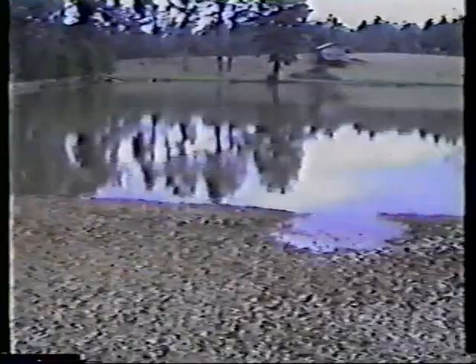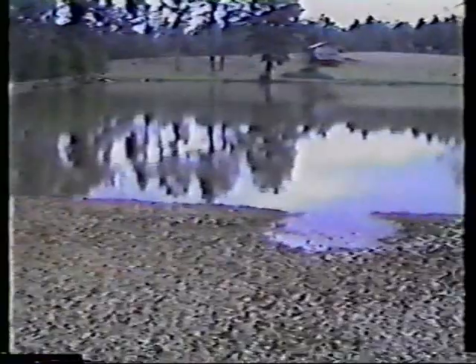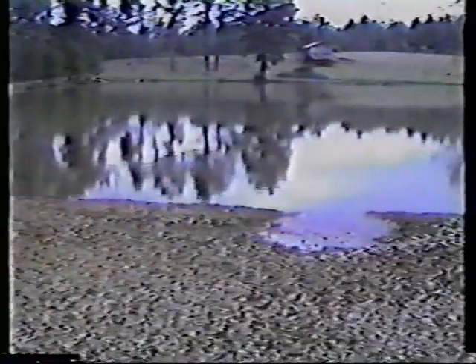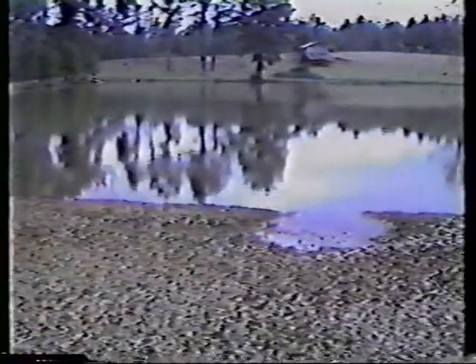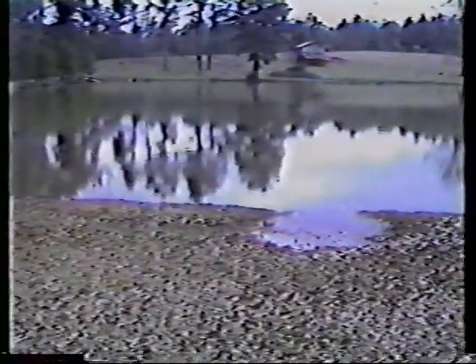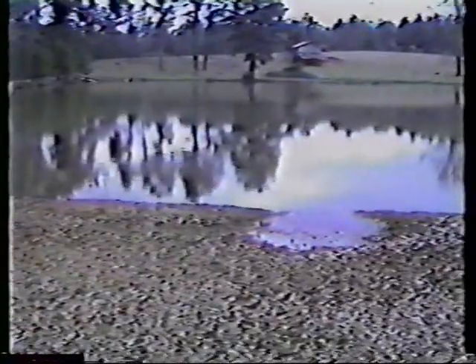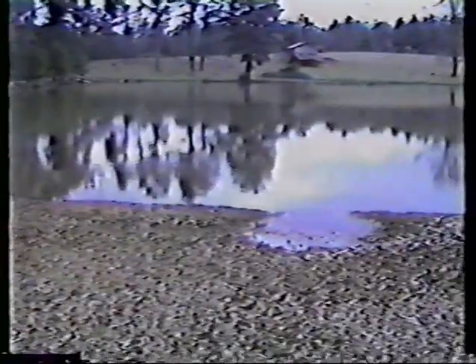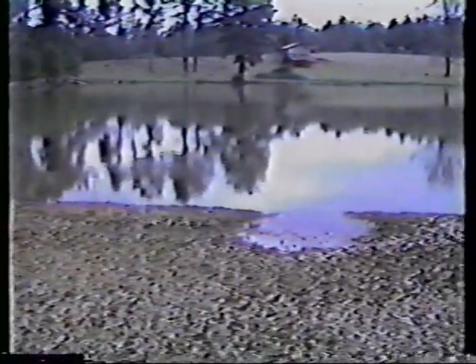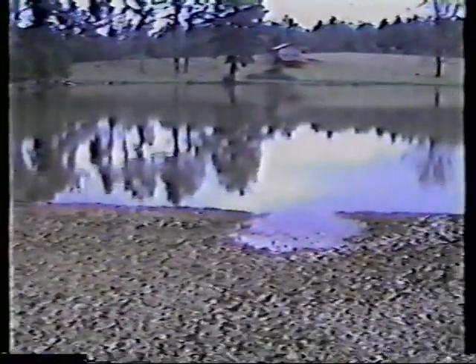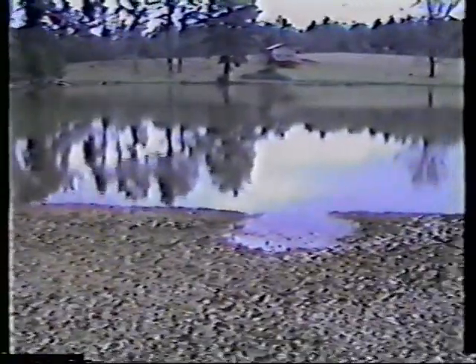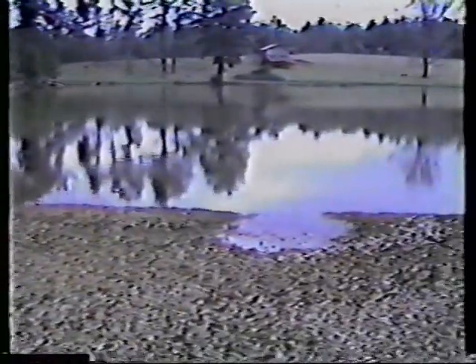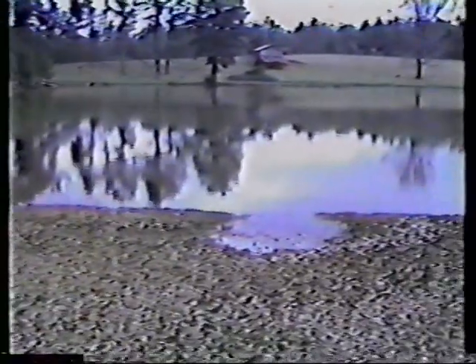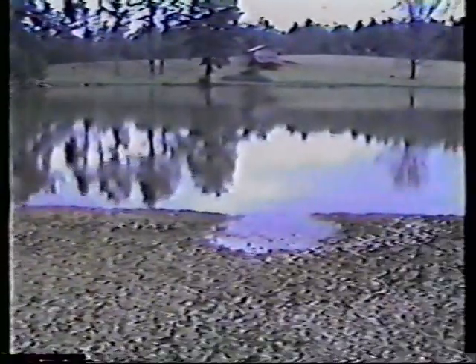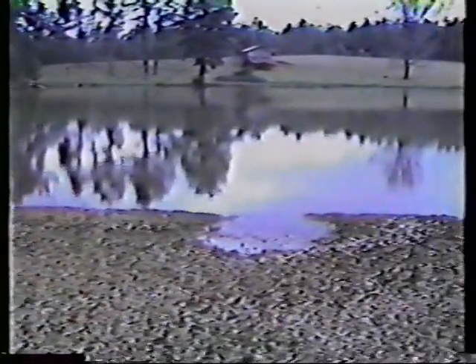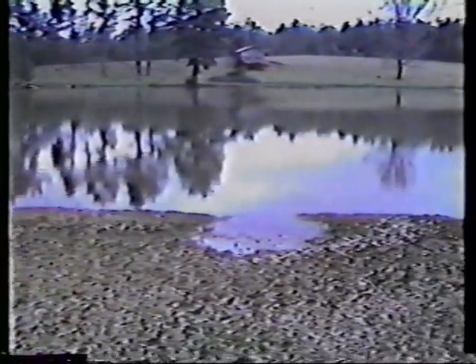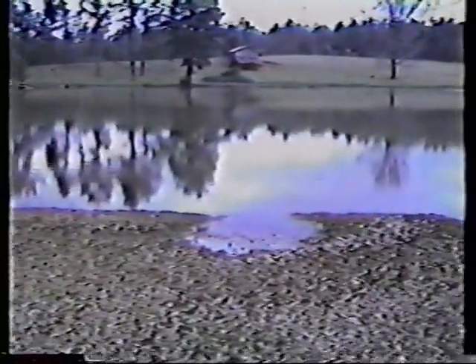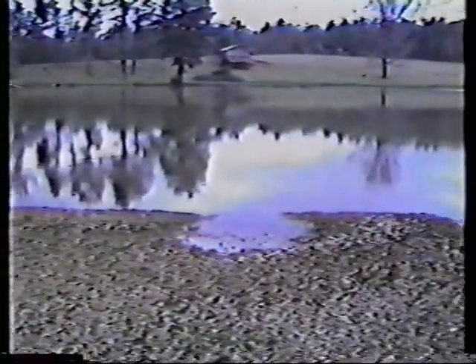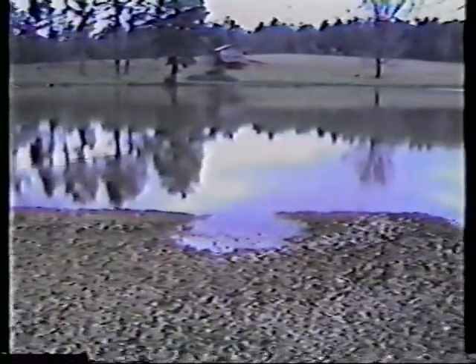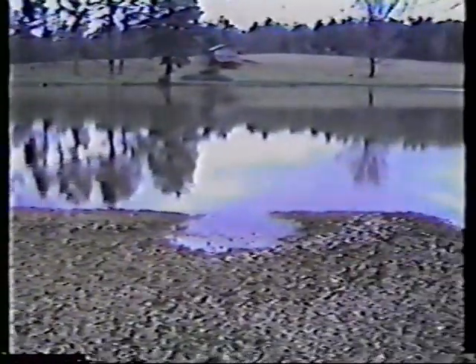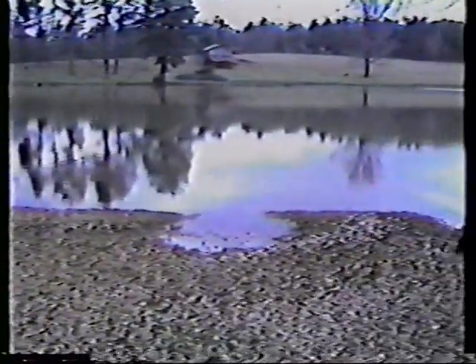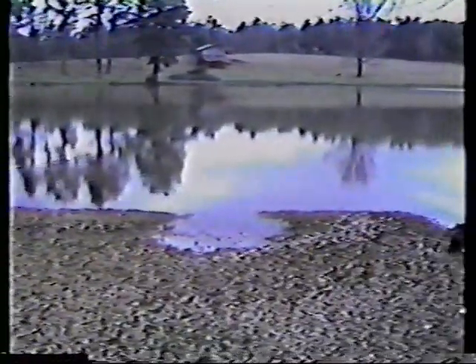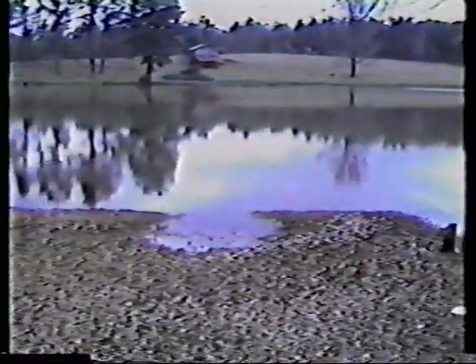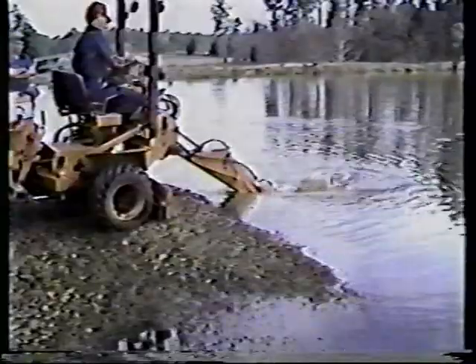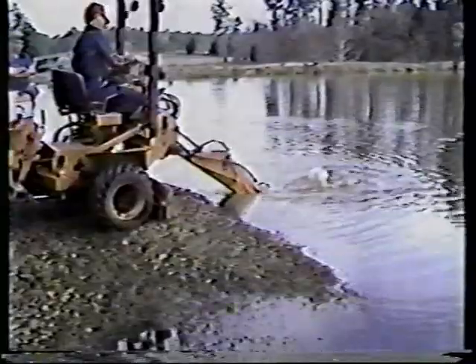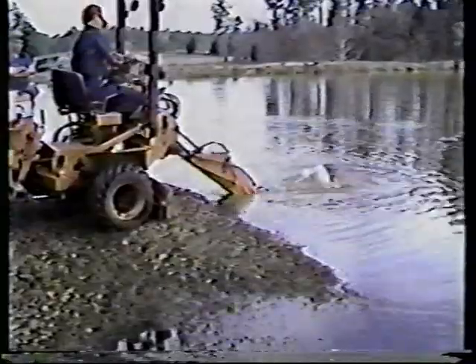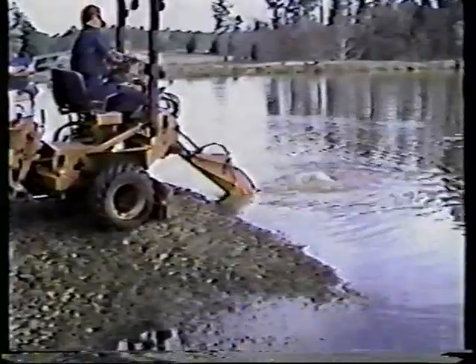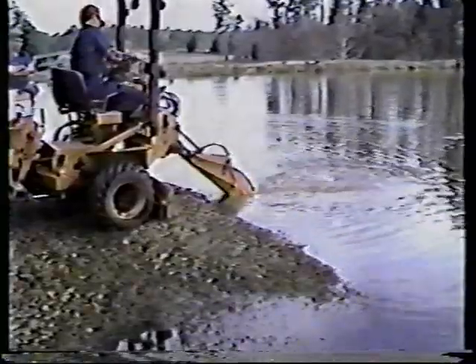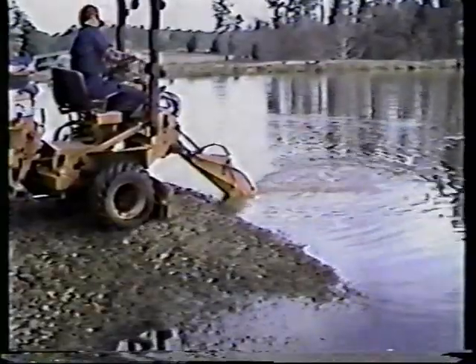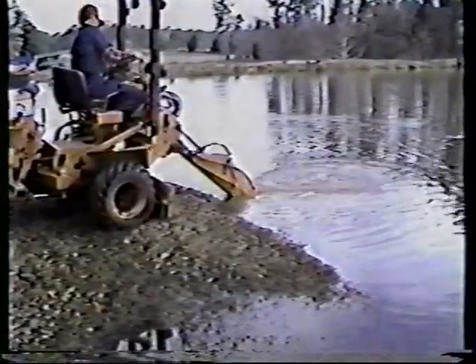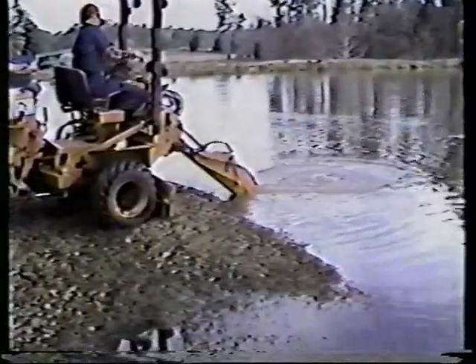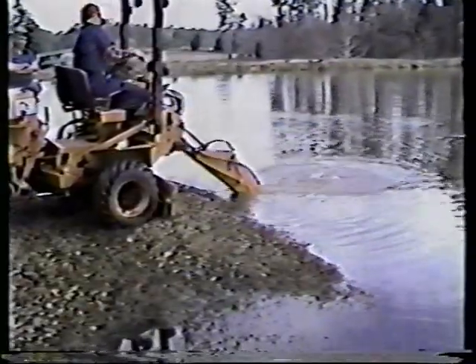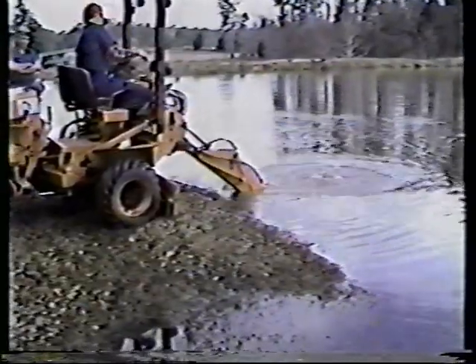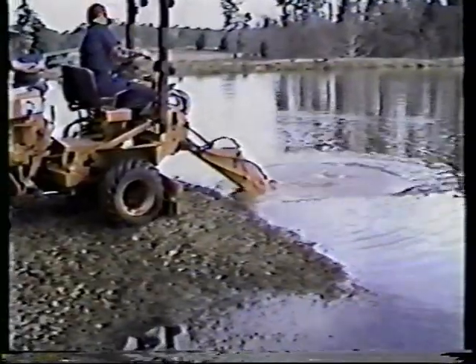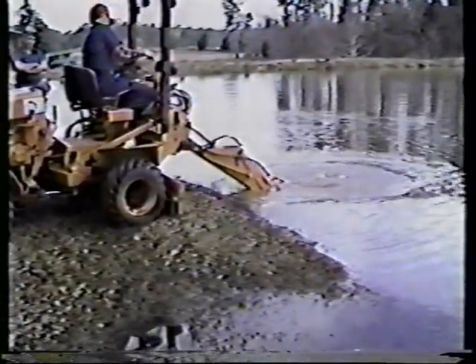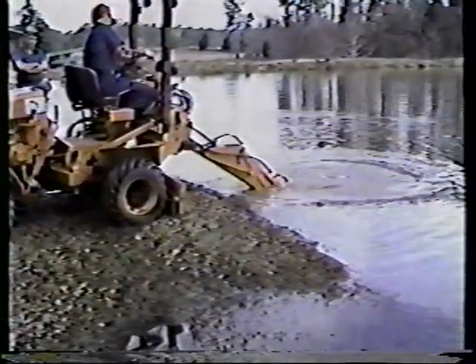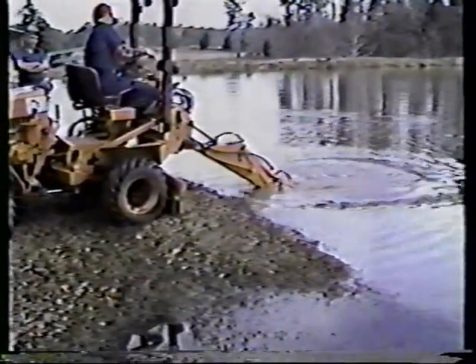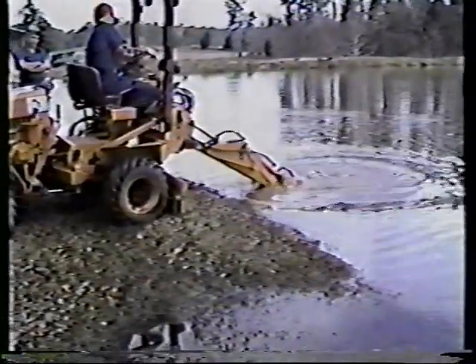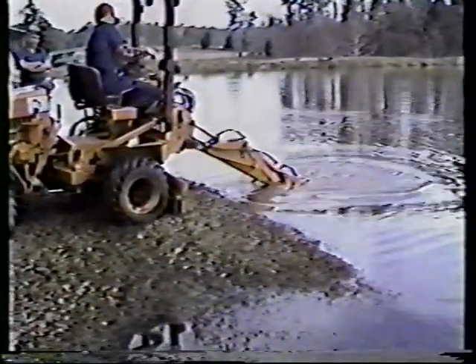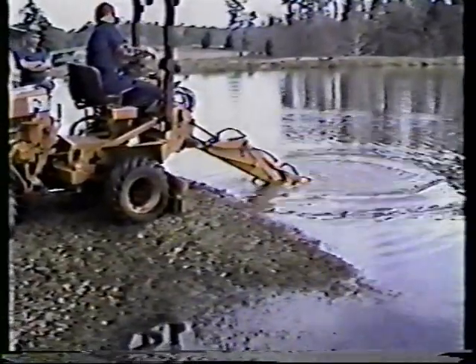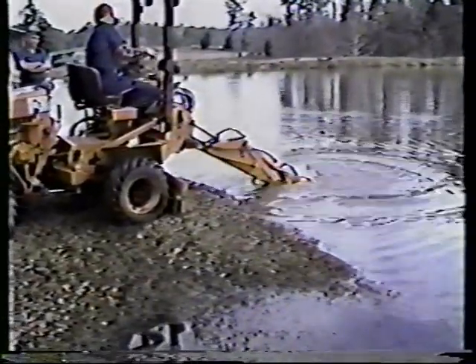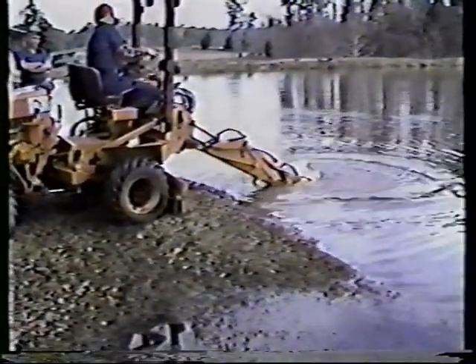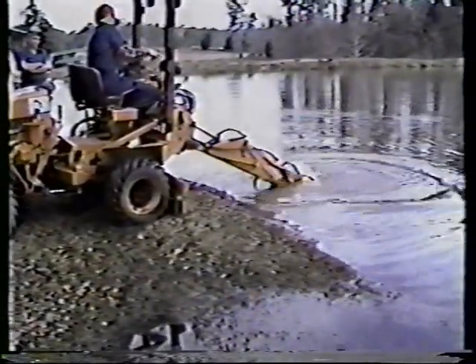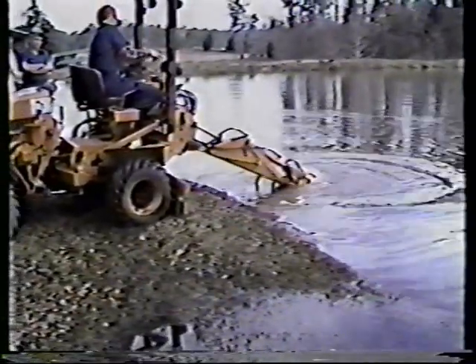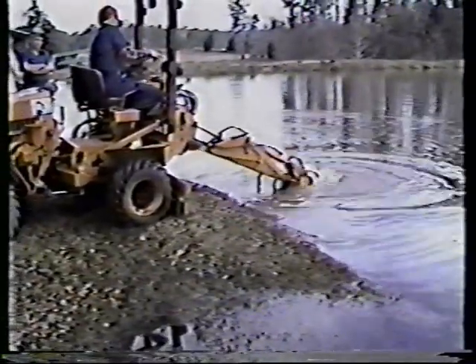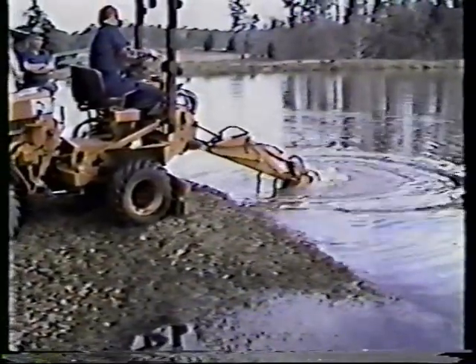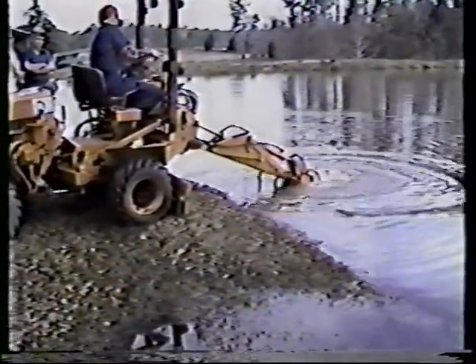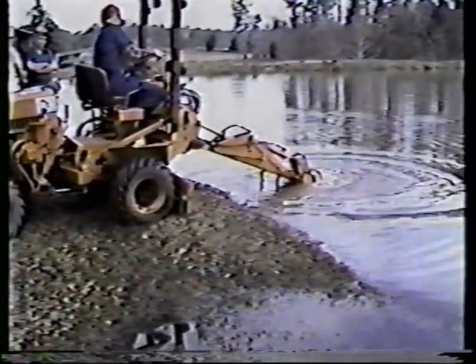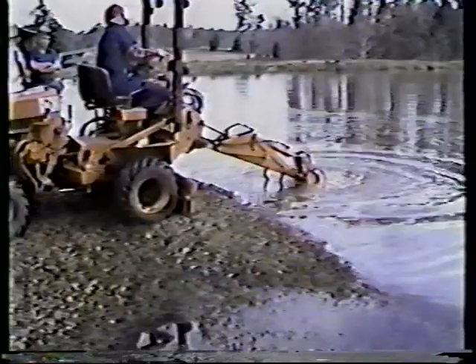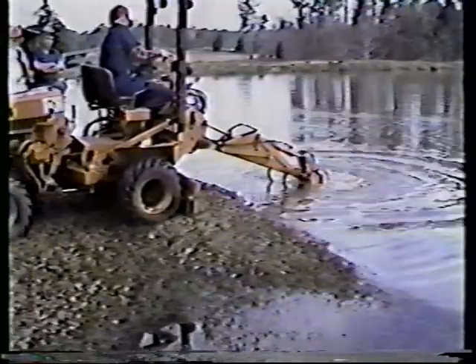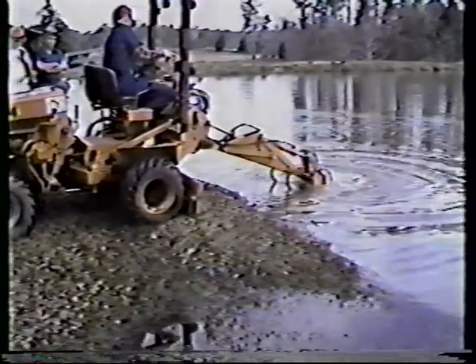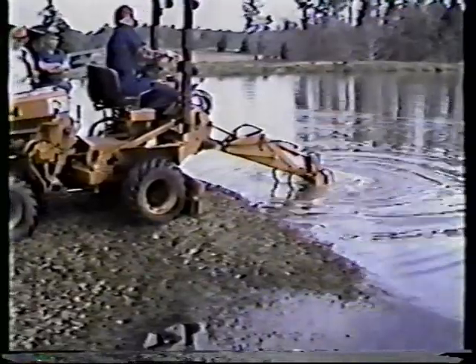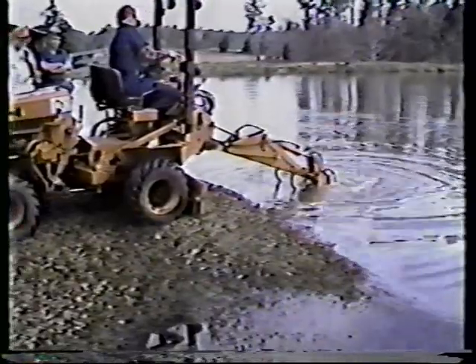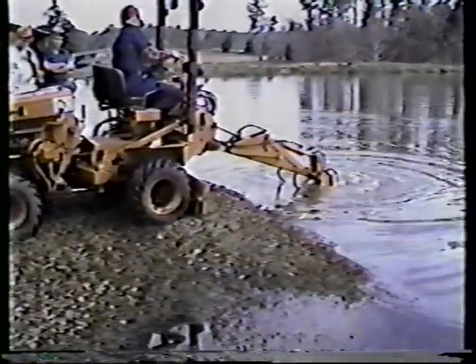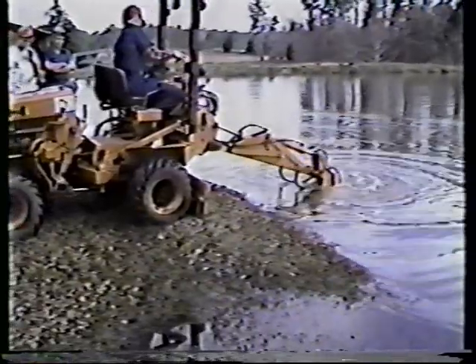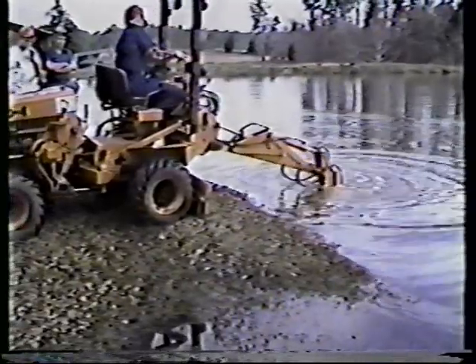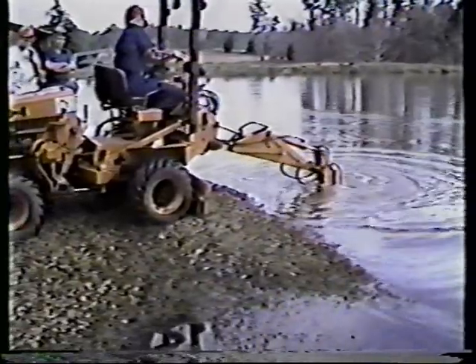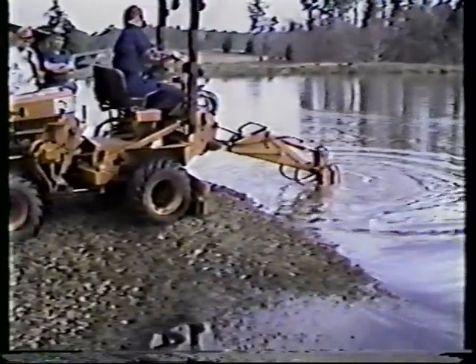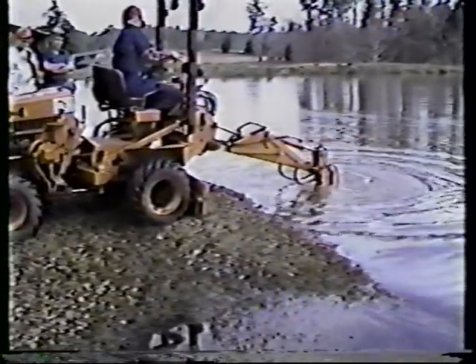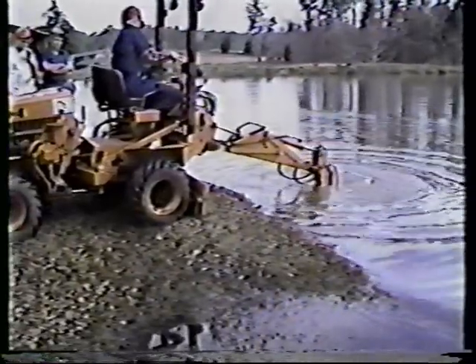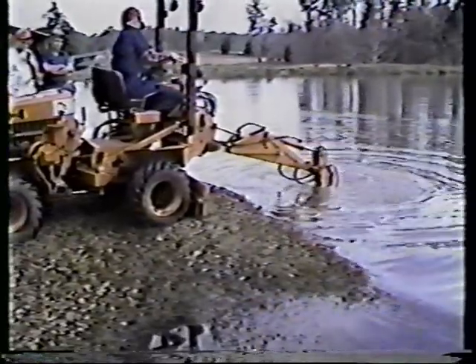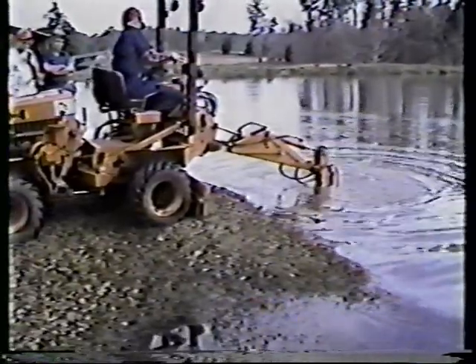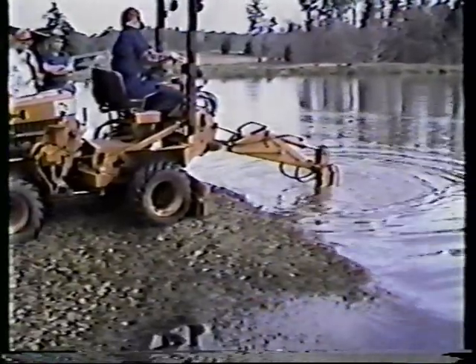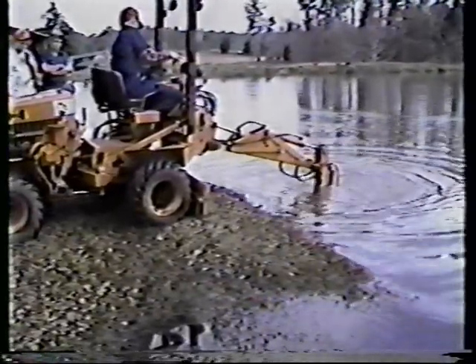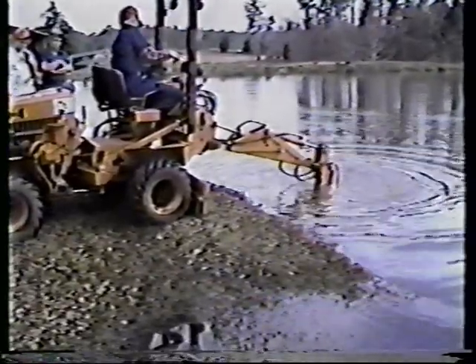Once the location for the dry hydrant is determined, a backhoe is utilized to dig the trench necessary for installation.